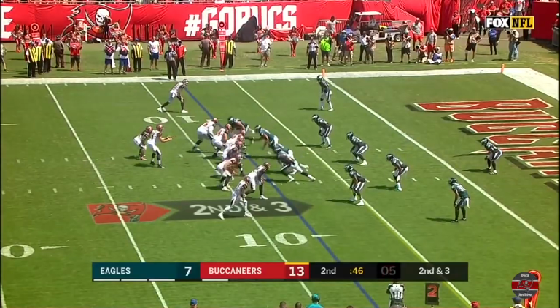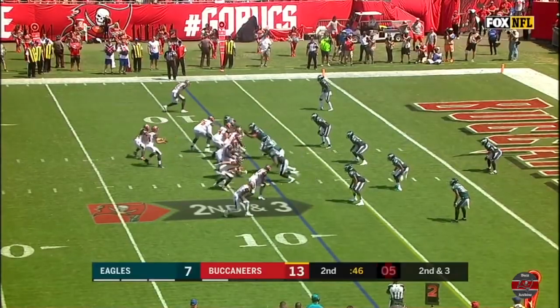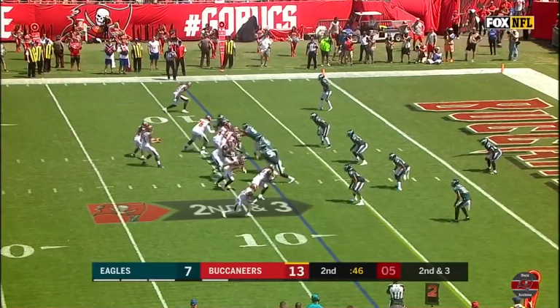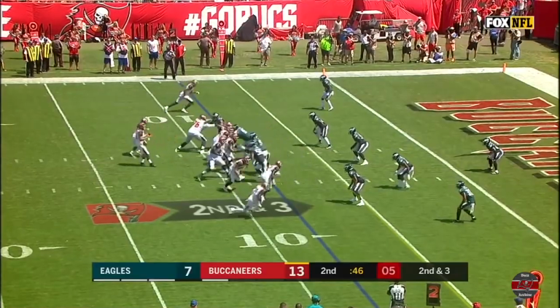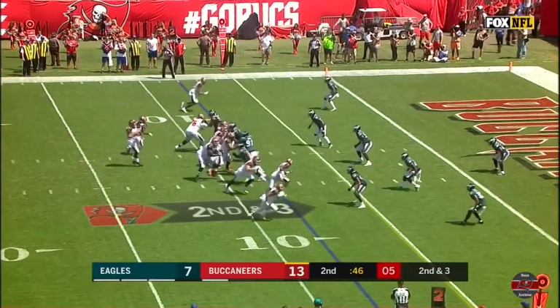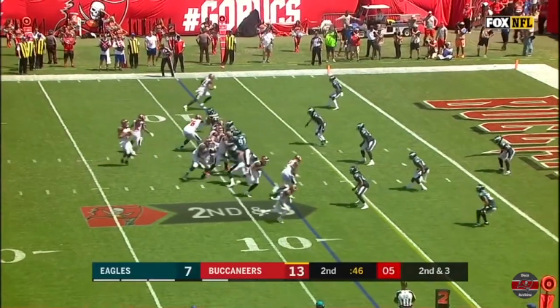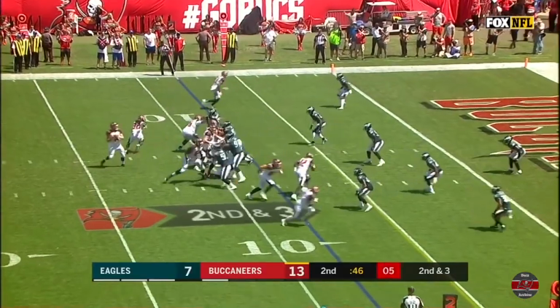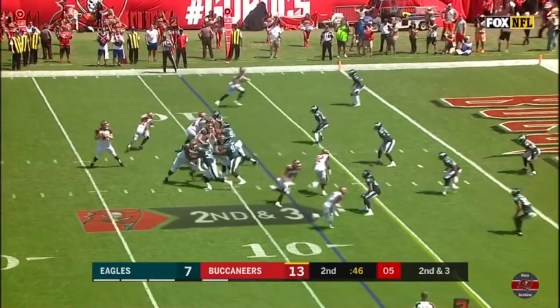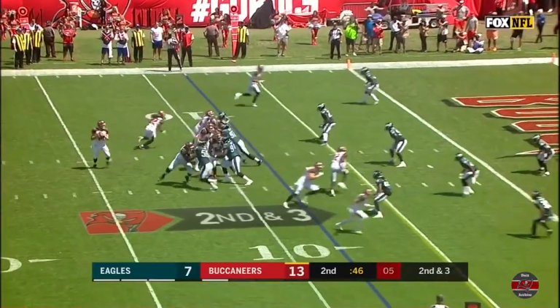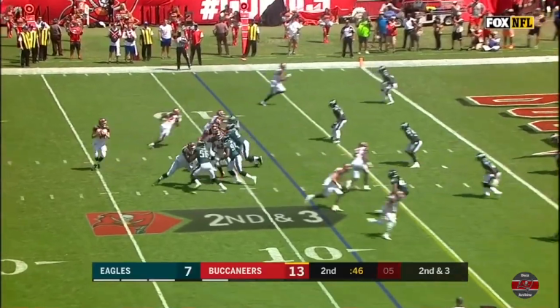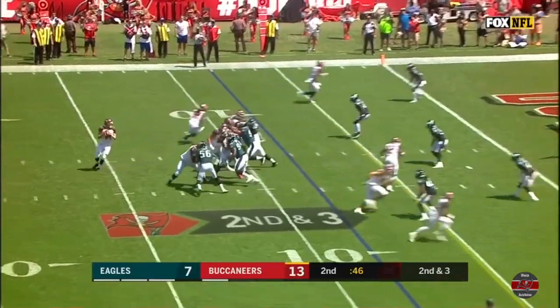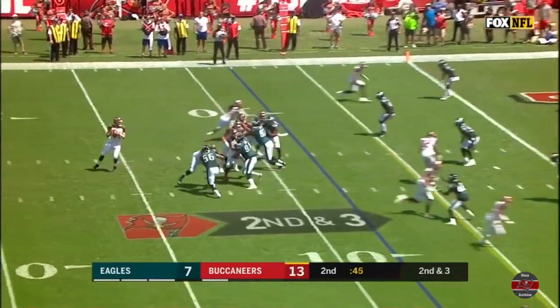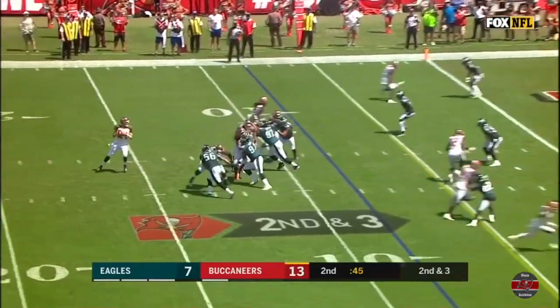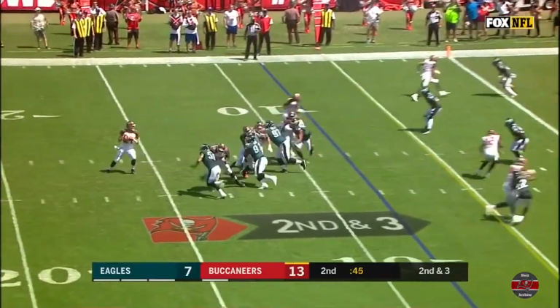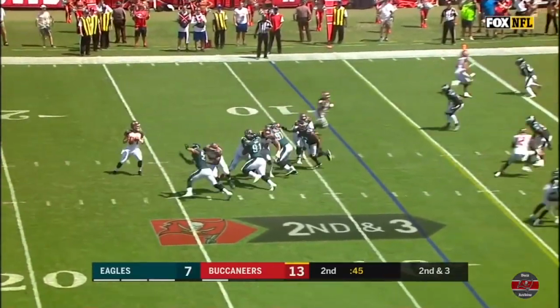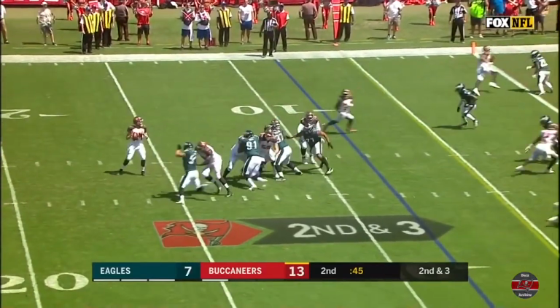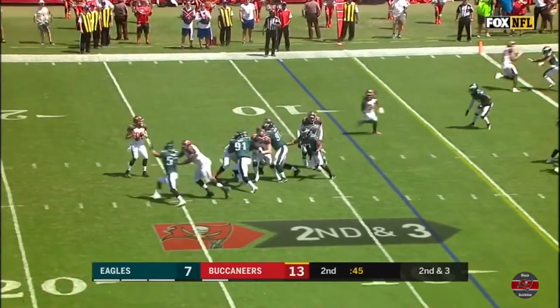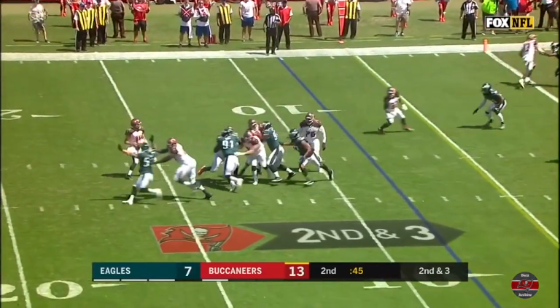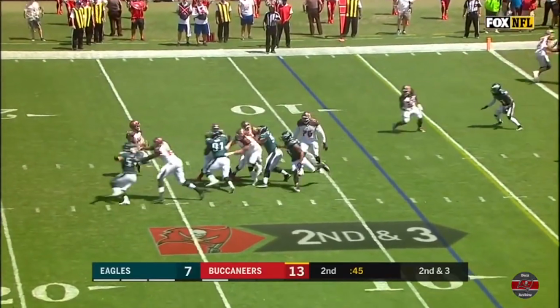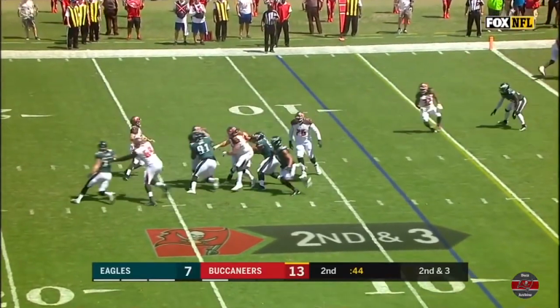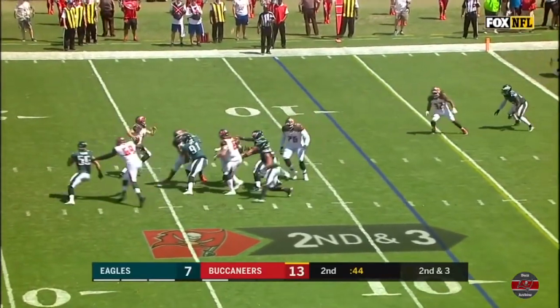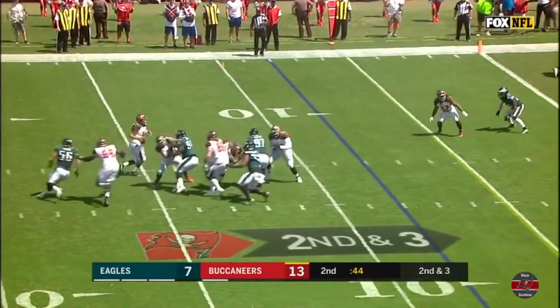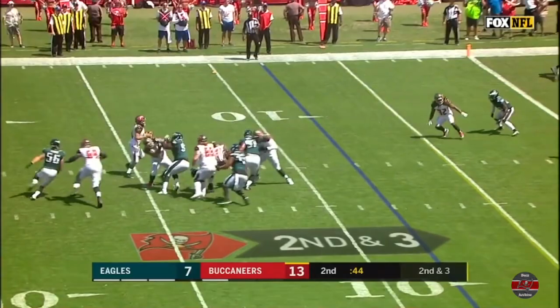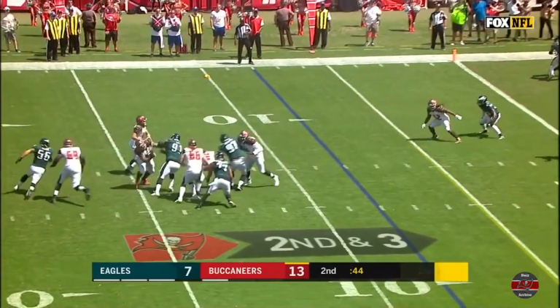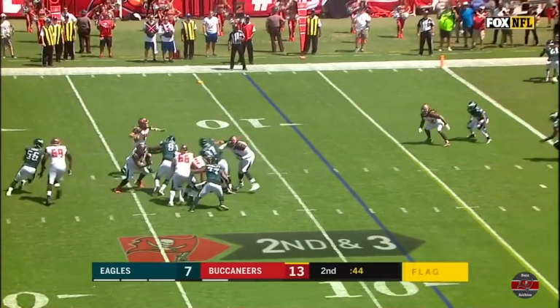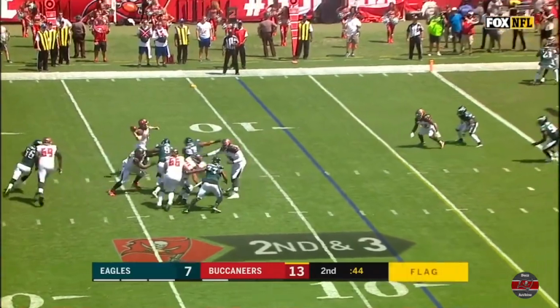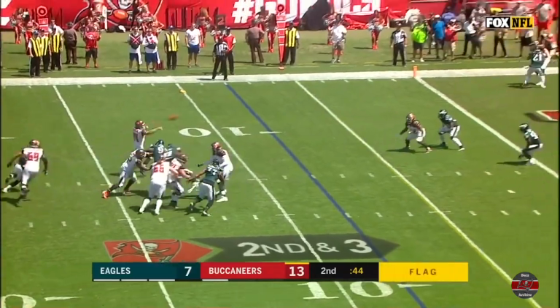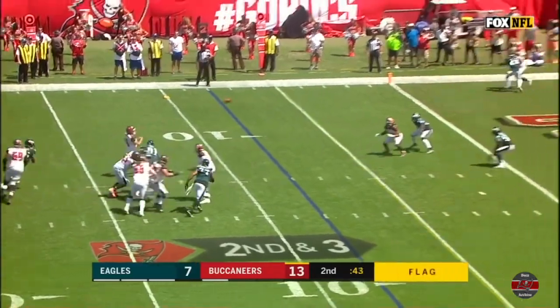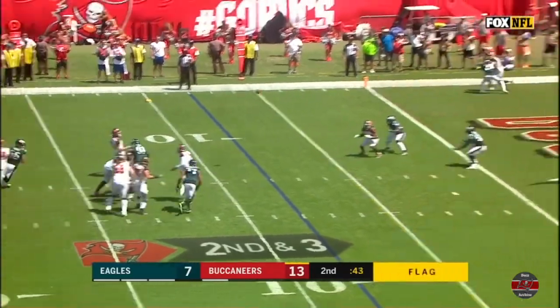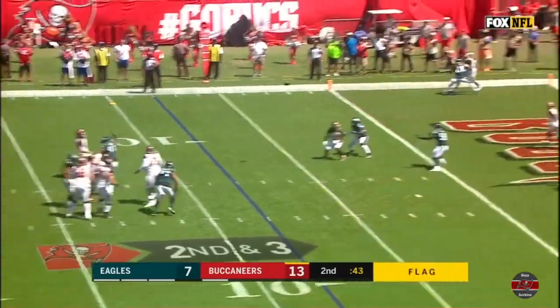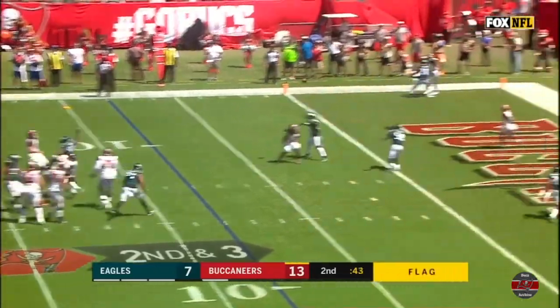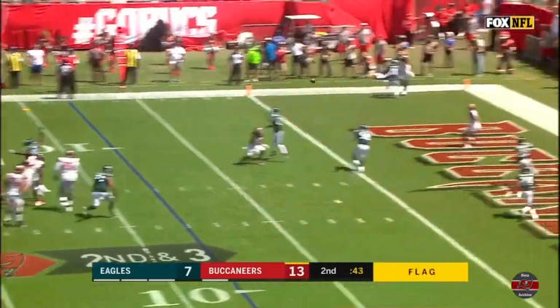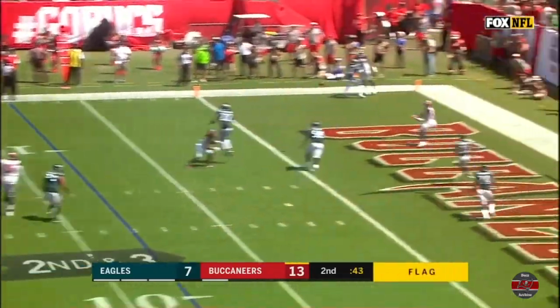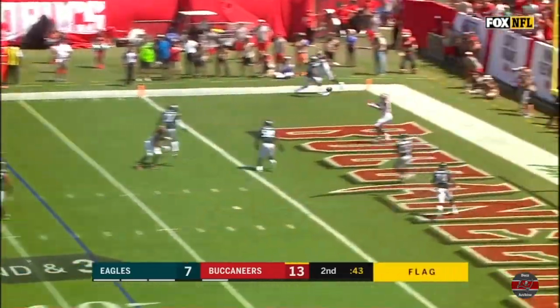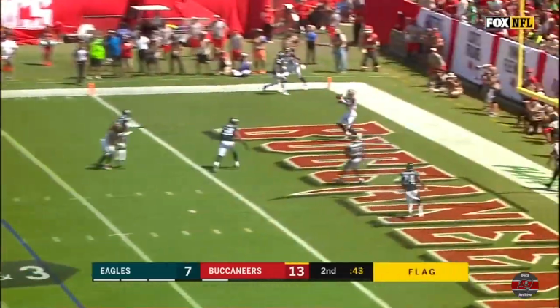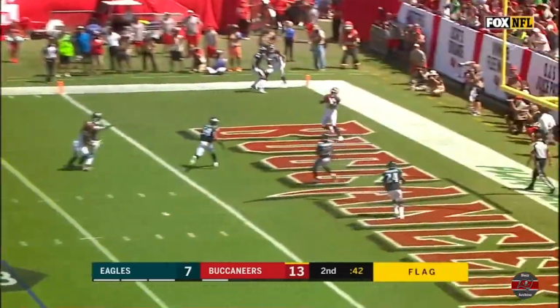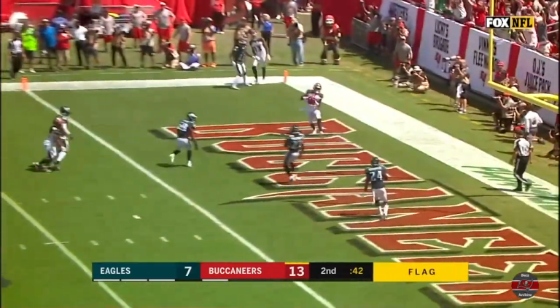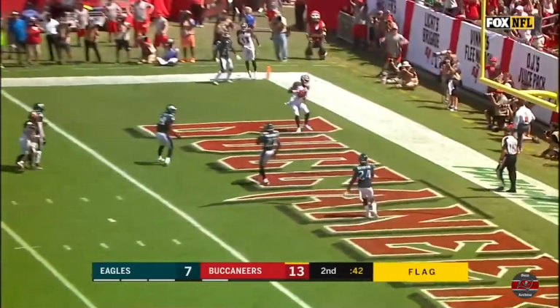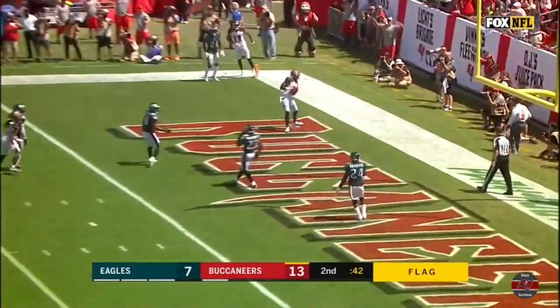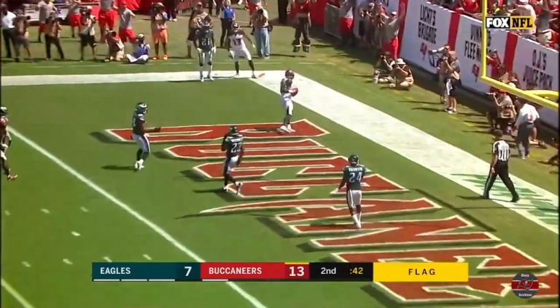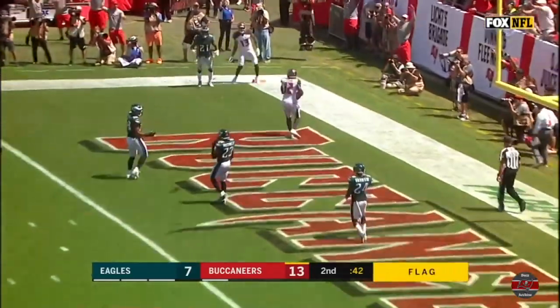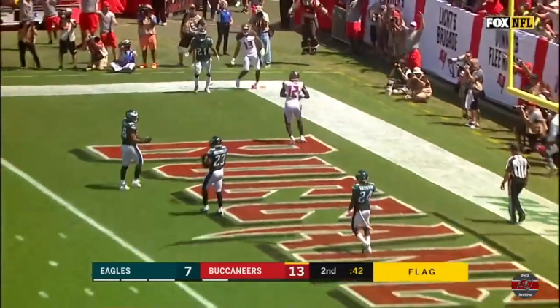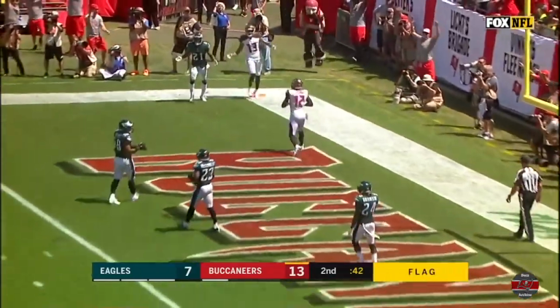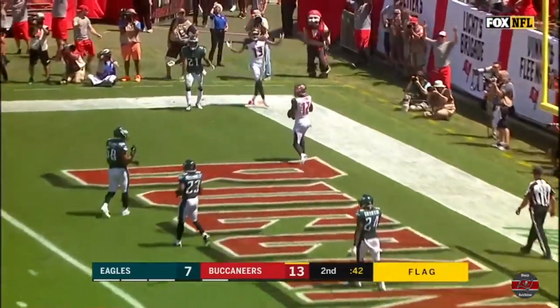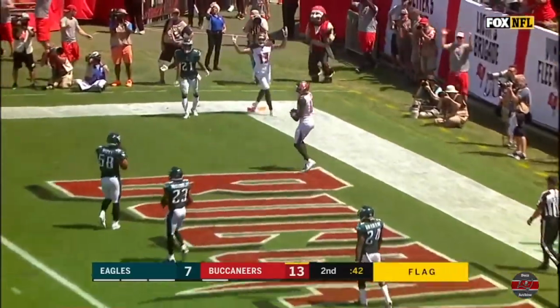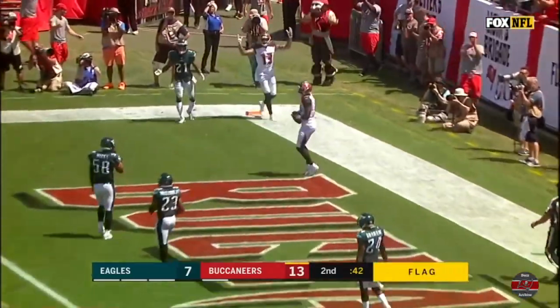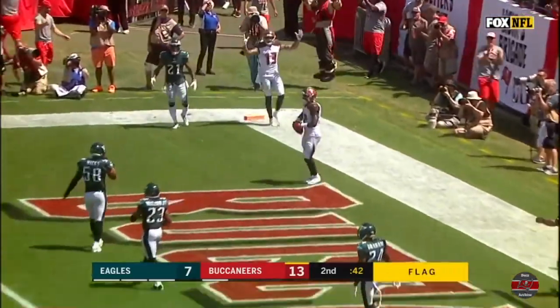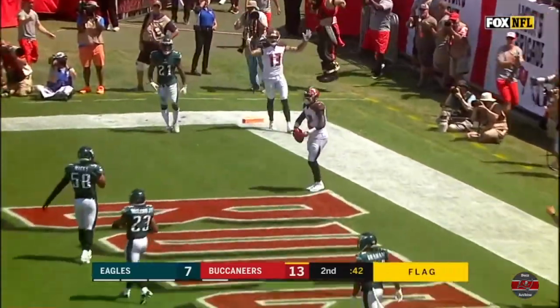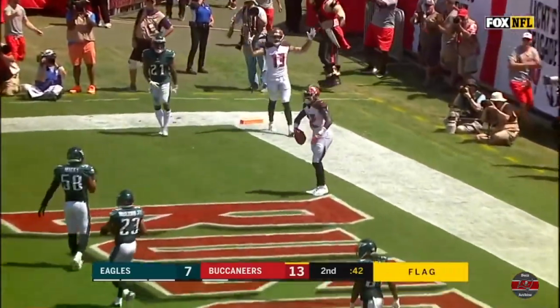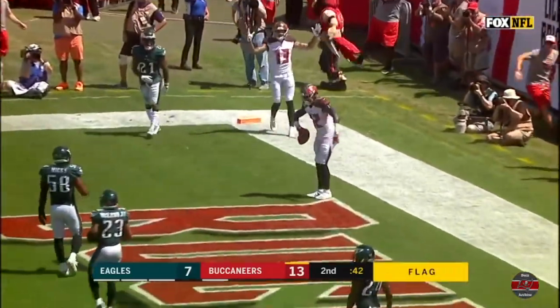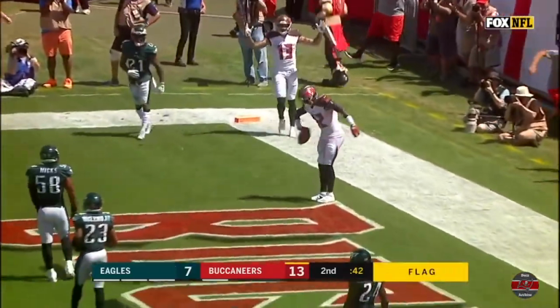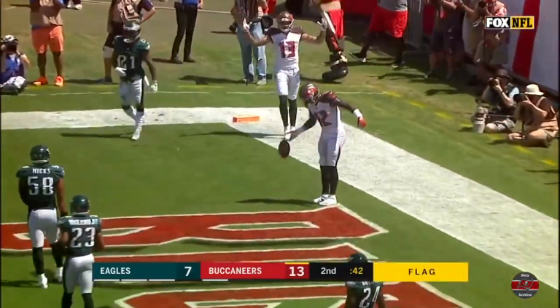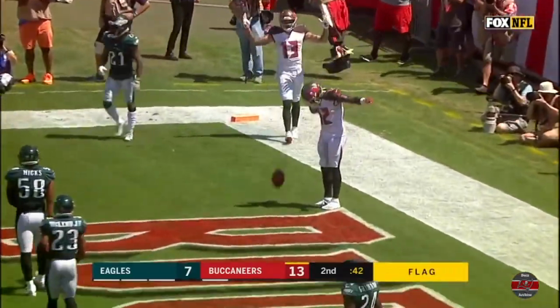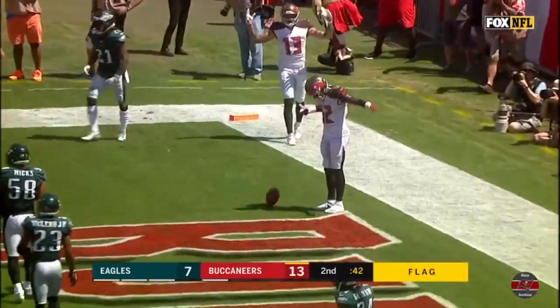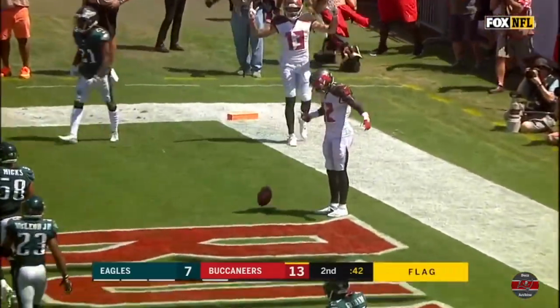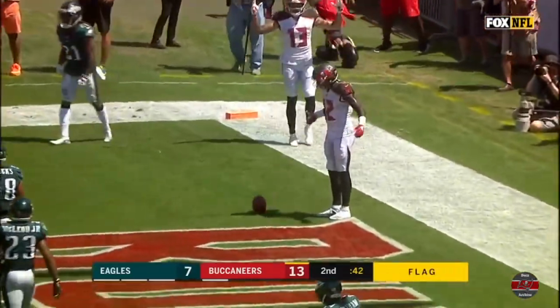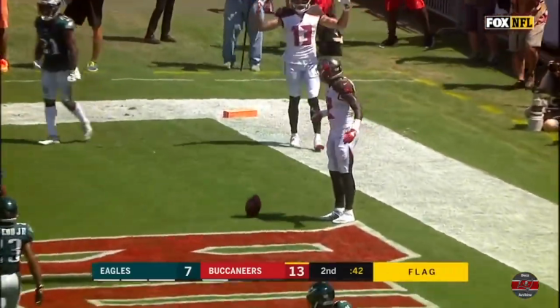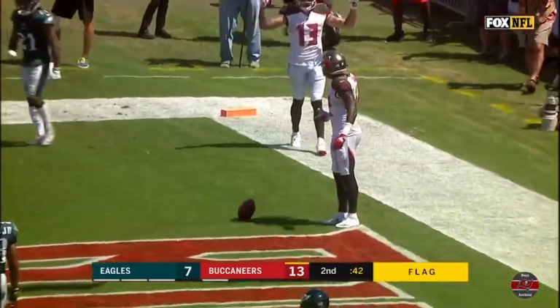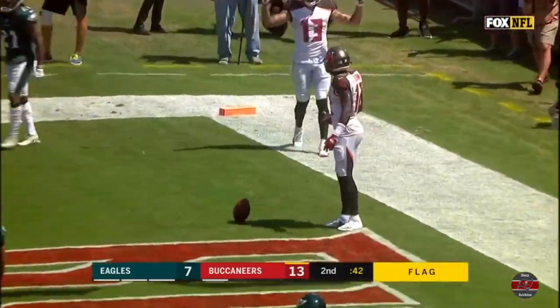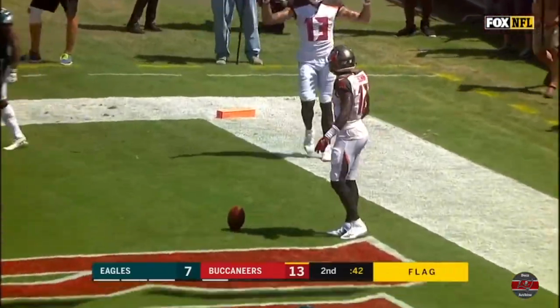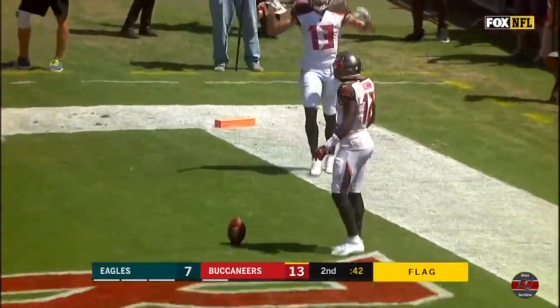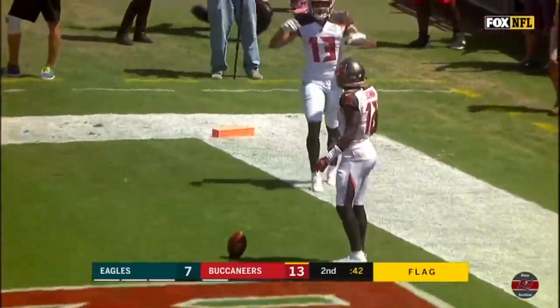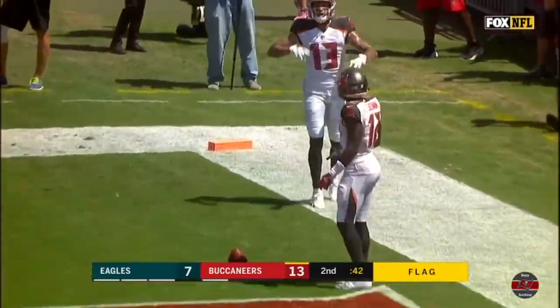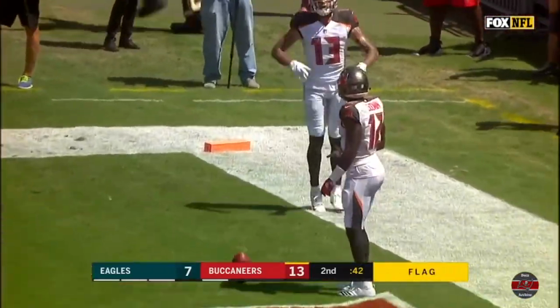Second down and three. Penalty marker. Fitzpatrick to the end zone. Touchdown, Chris Godwin.